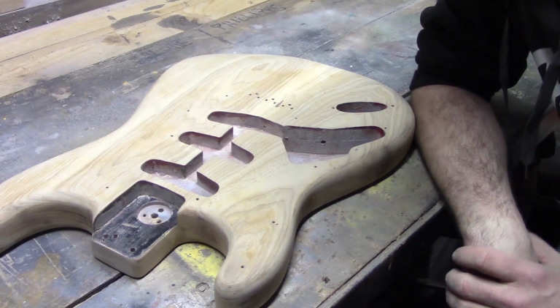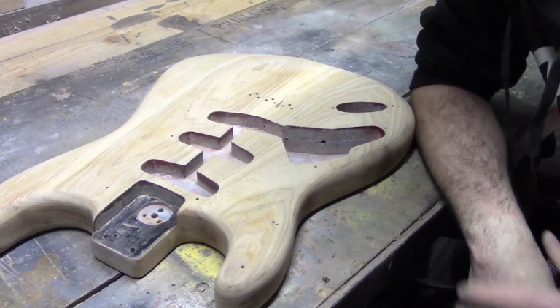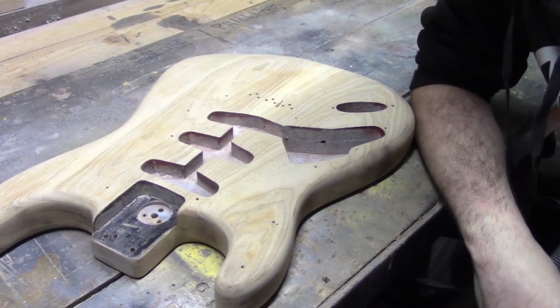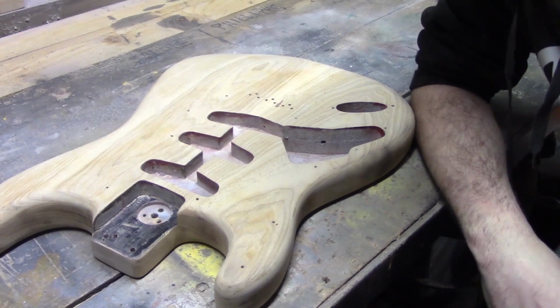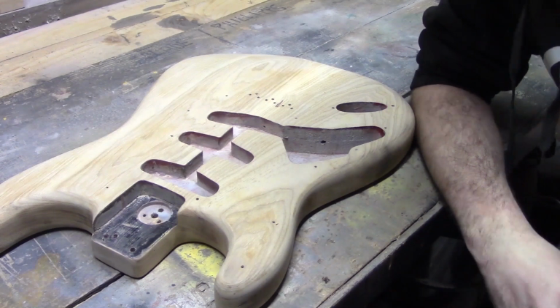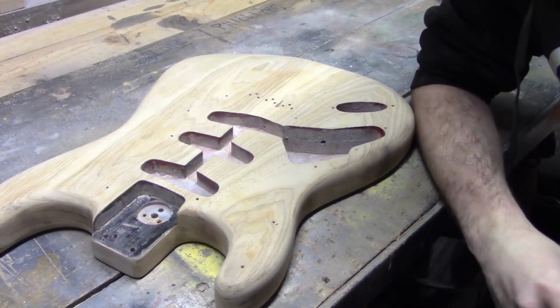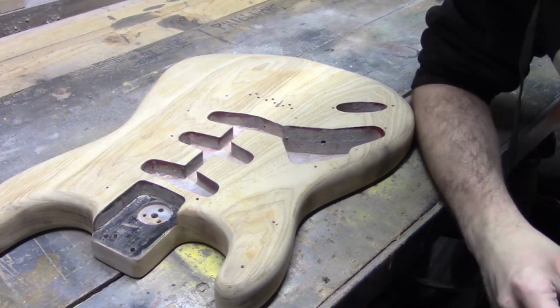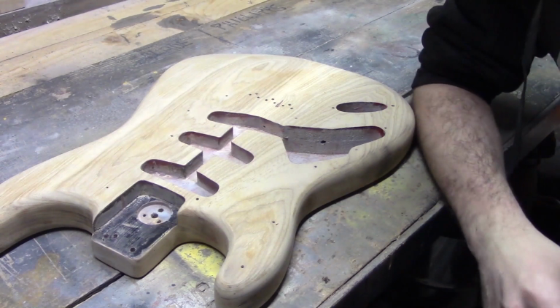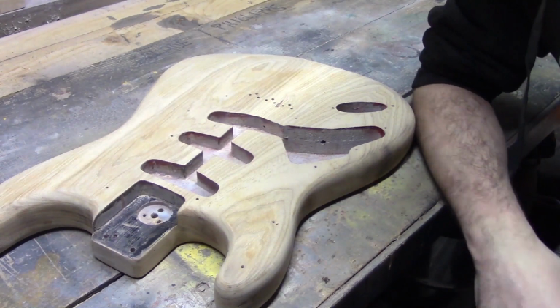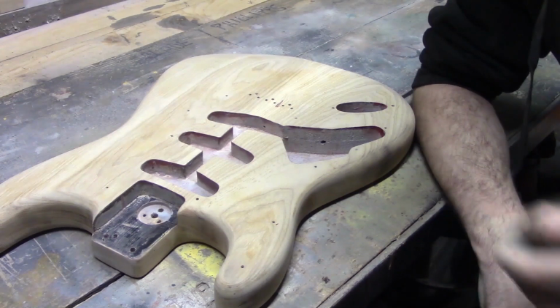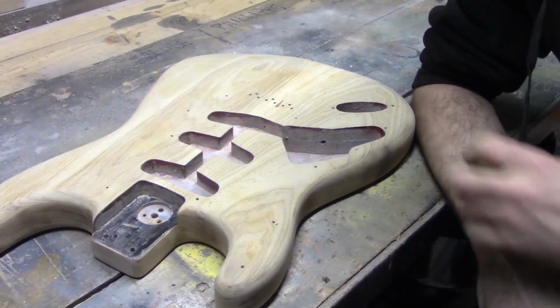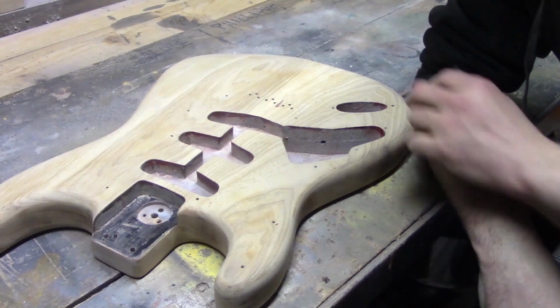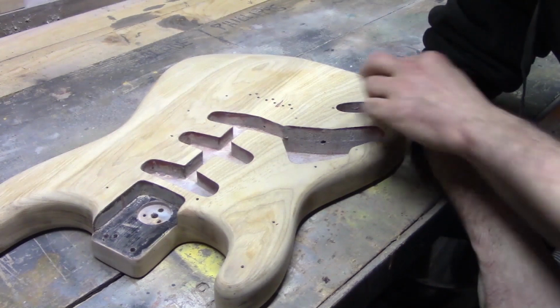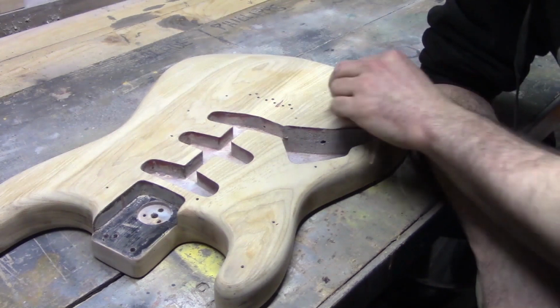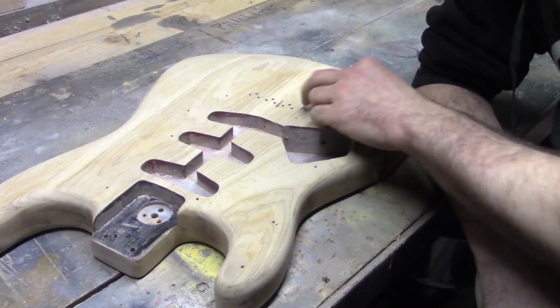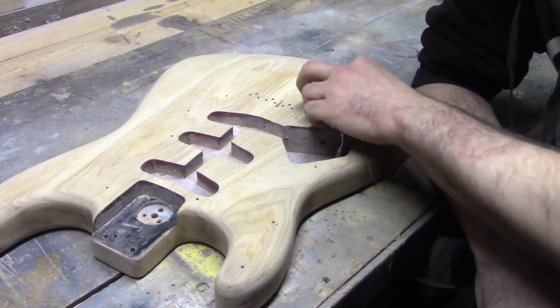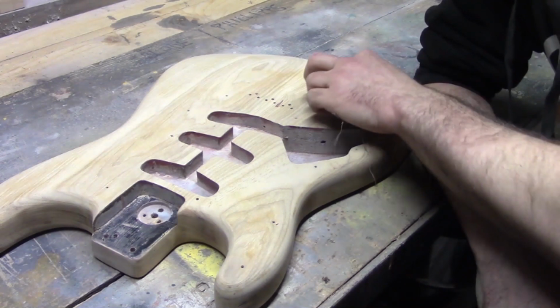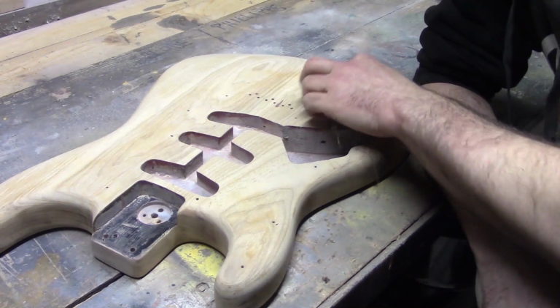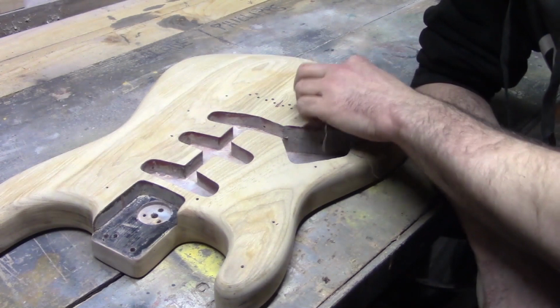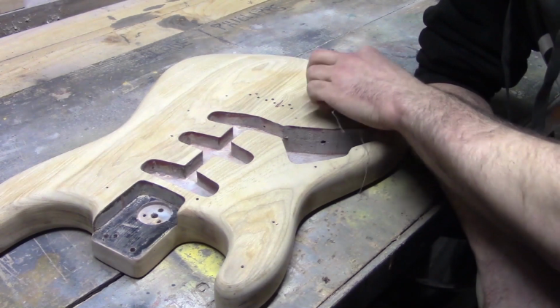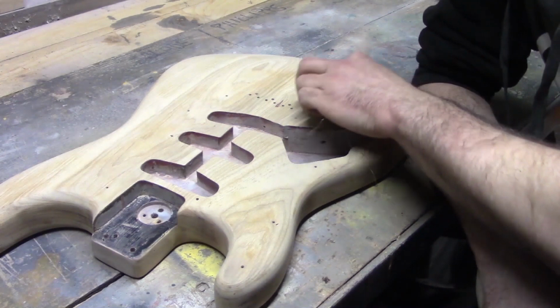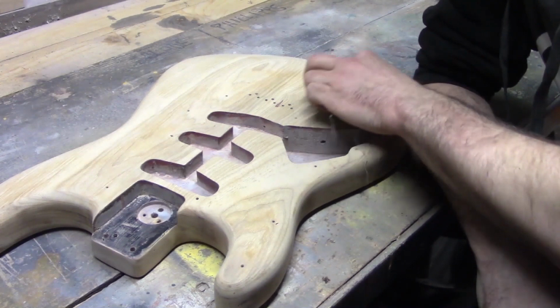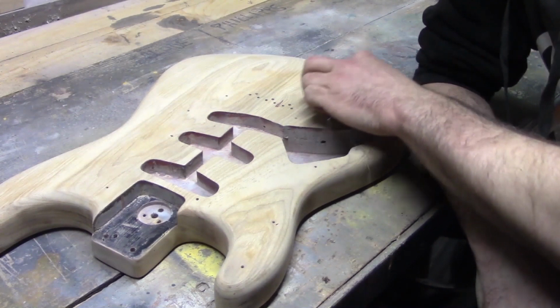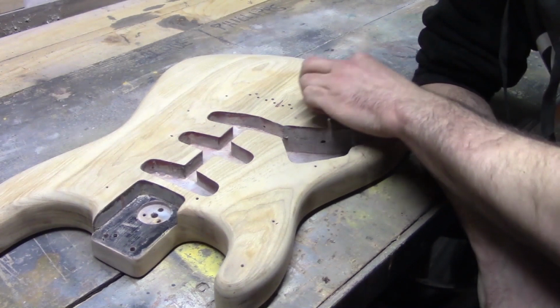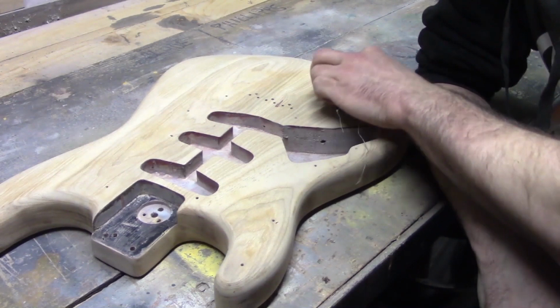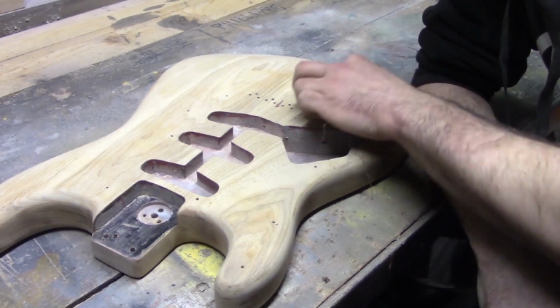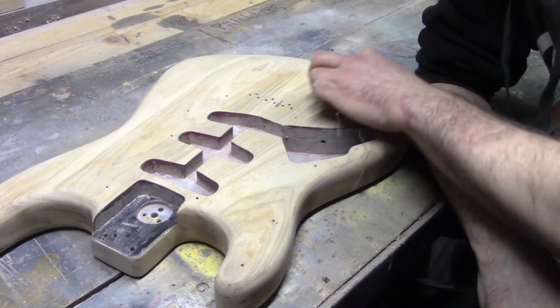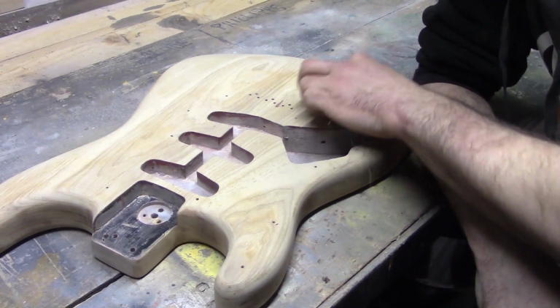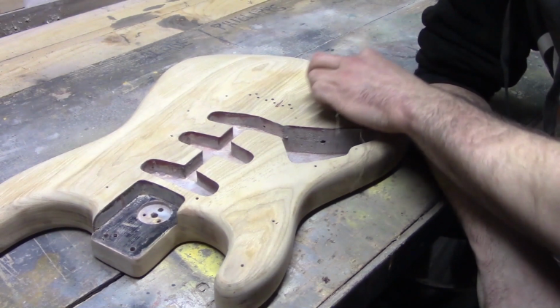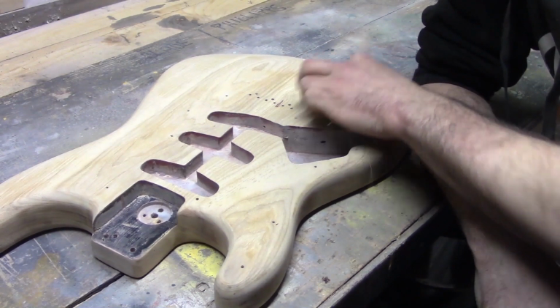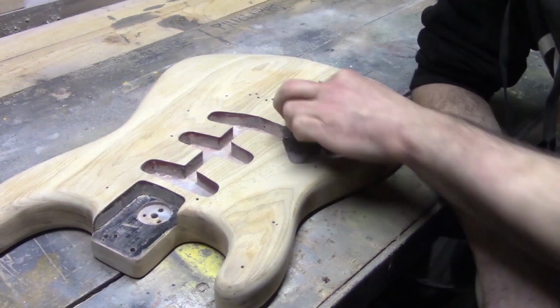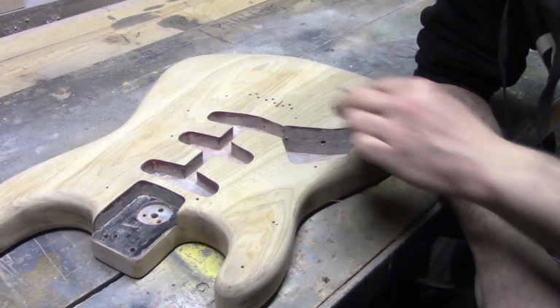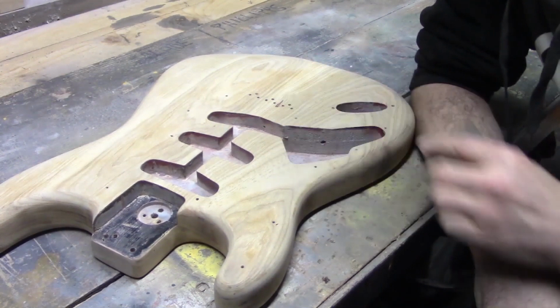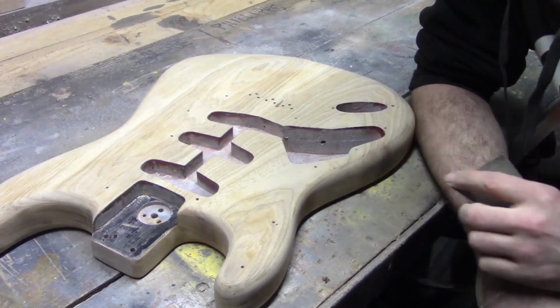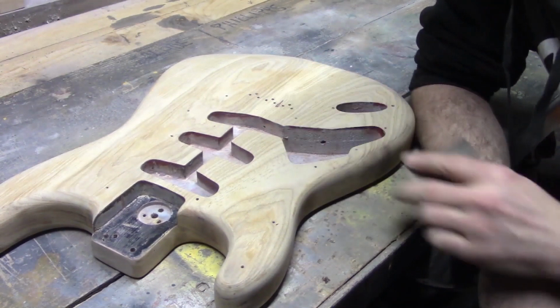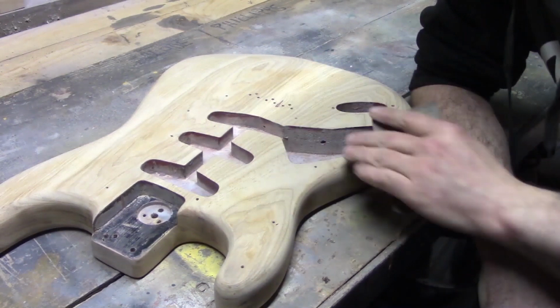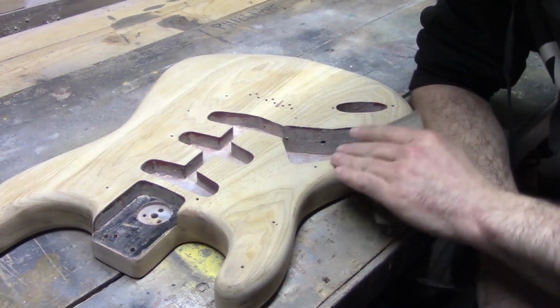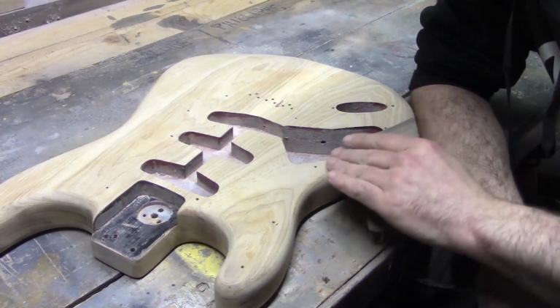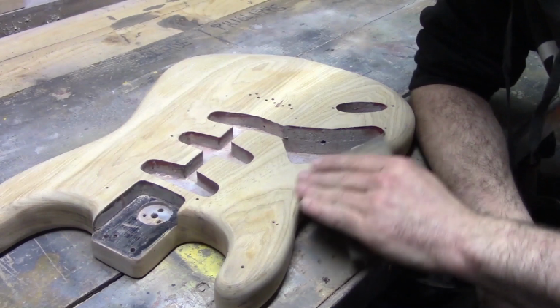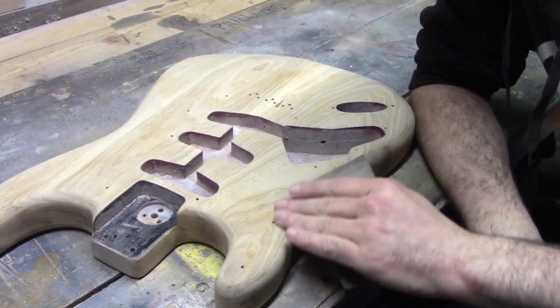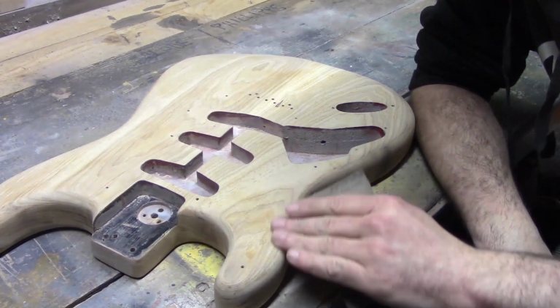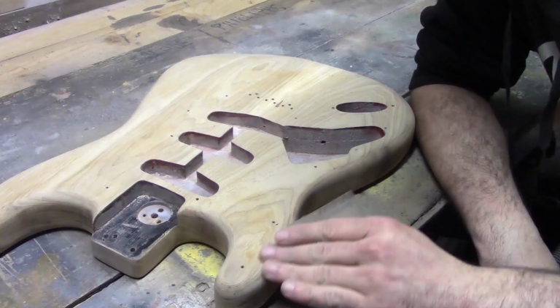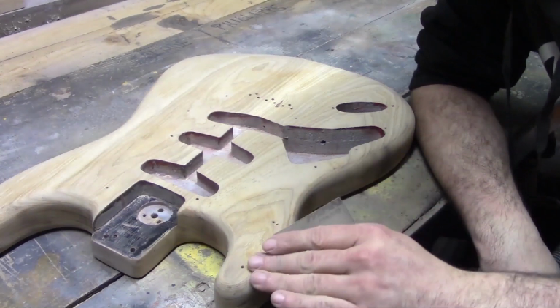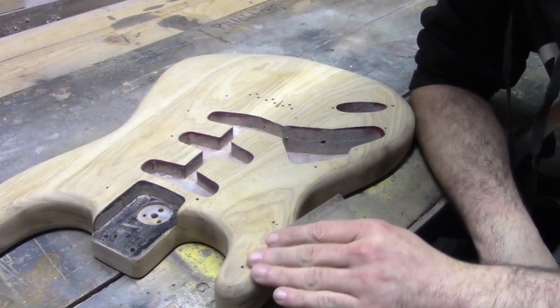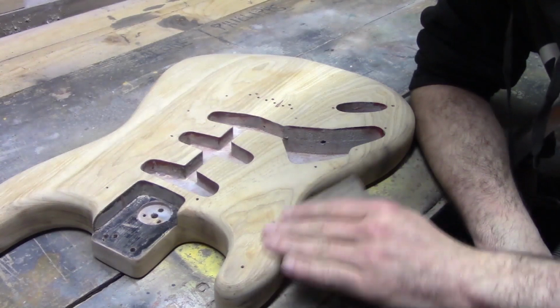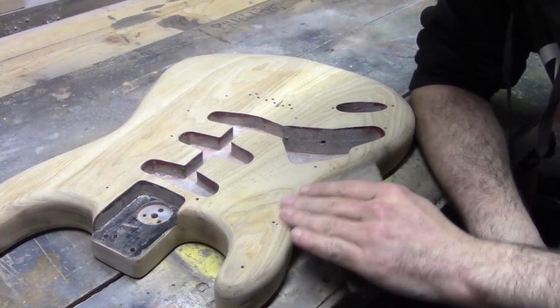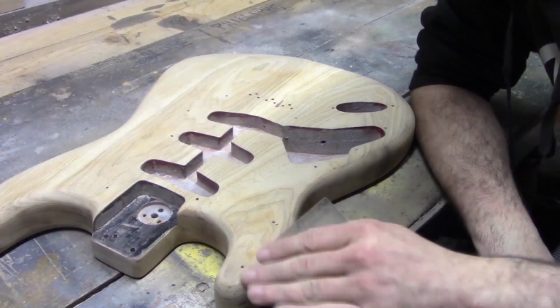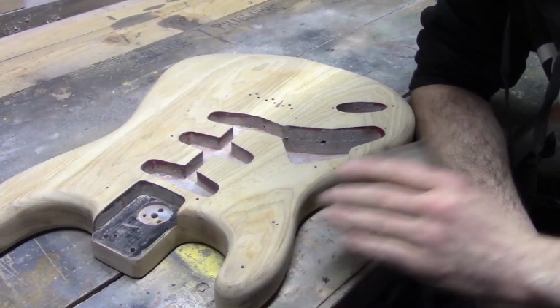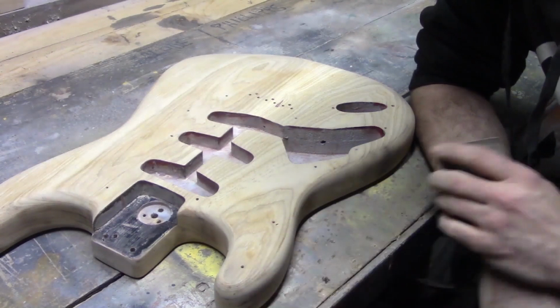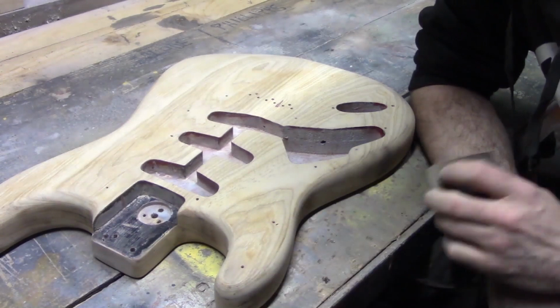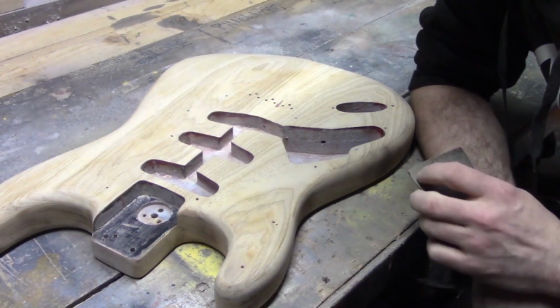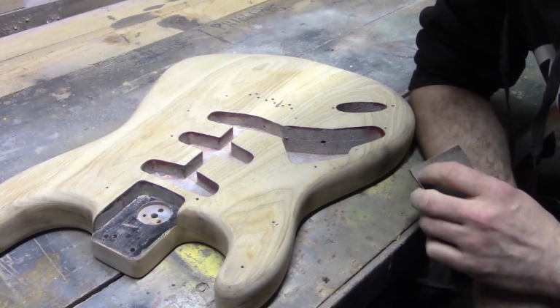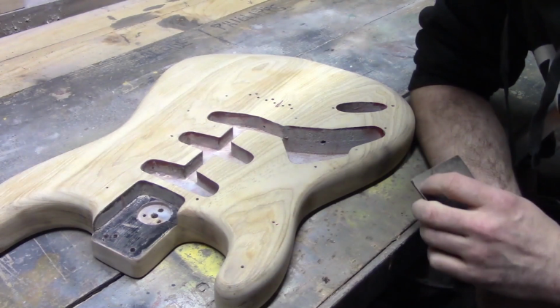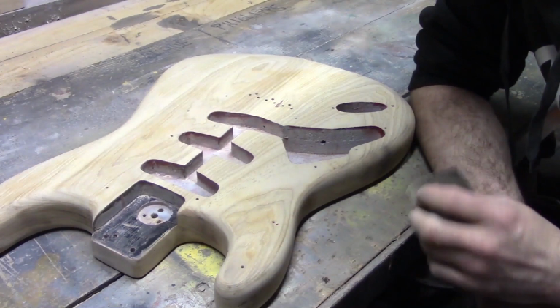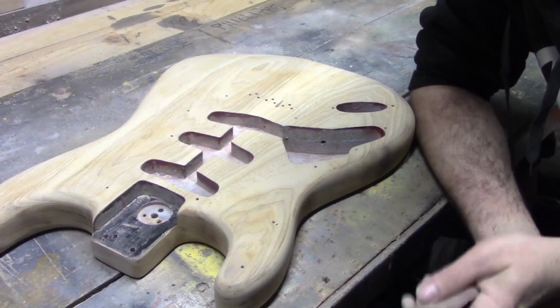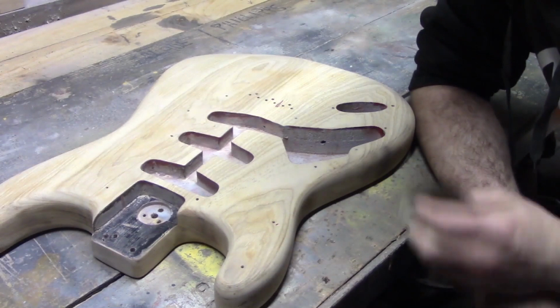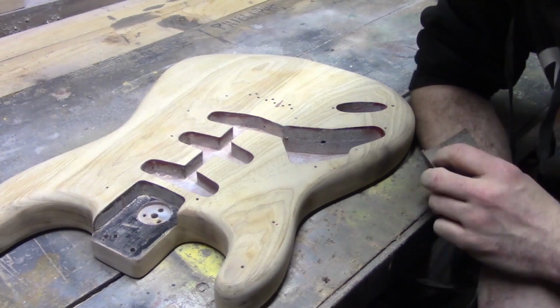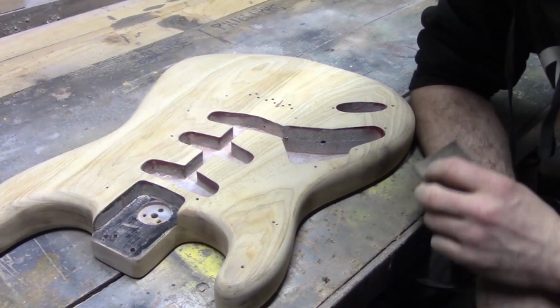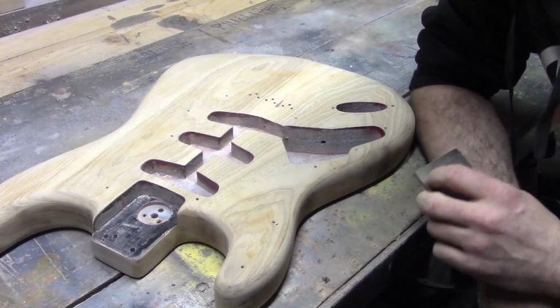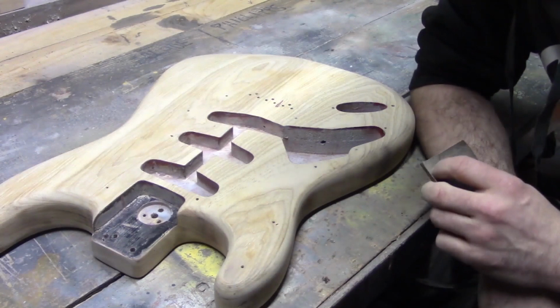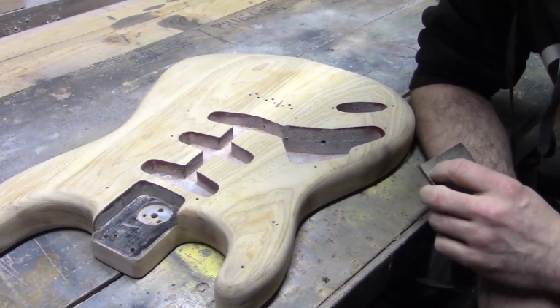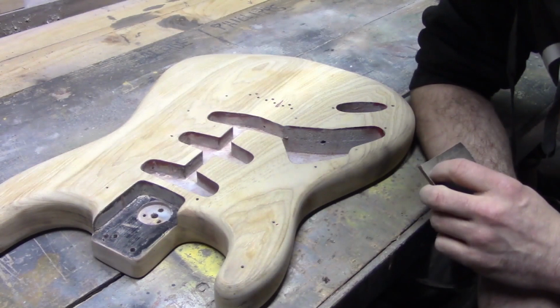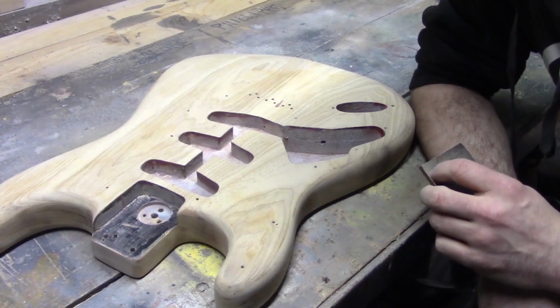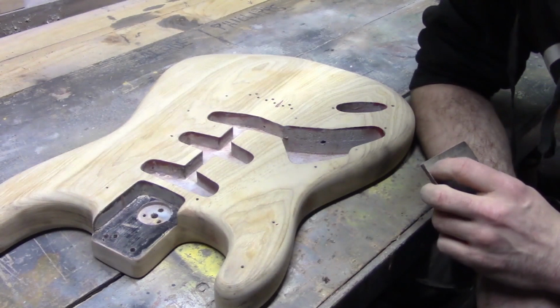So our next stage is going to be, as I said, just refine the edges and then we'll start our sunbursting process.